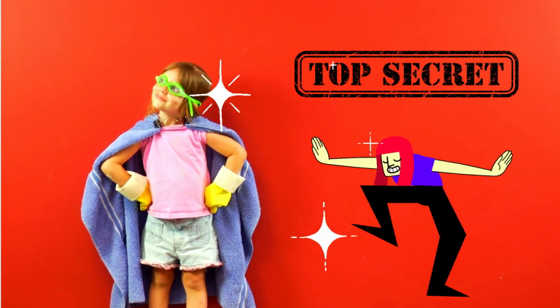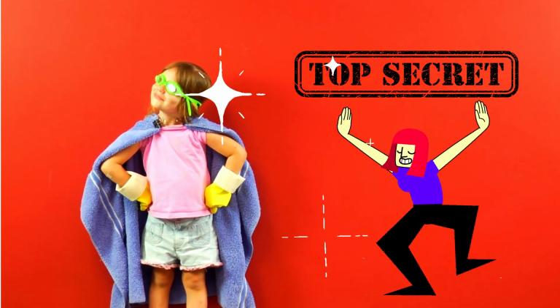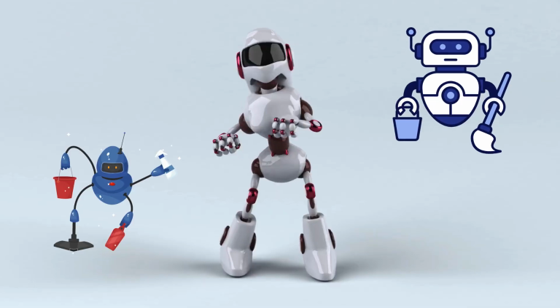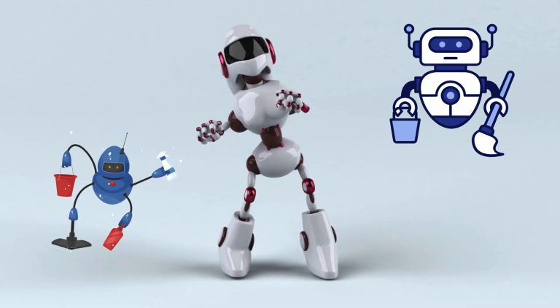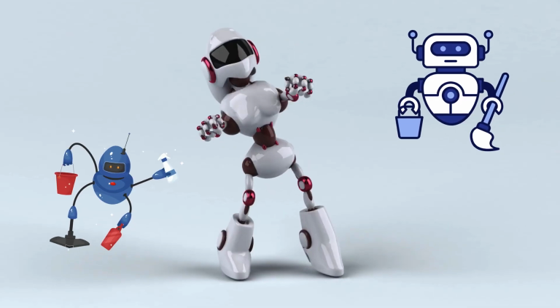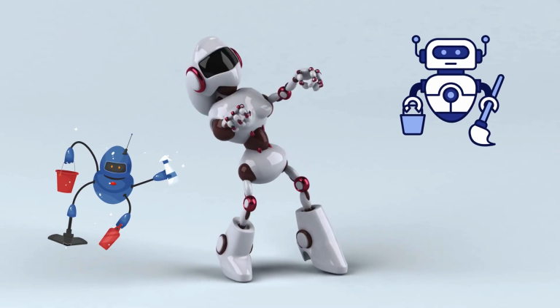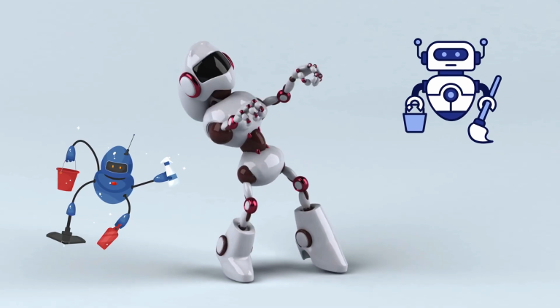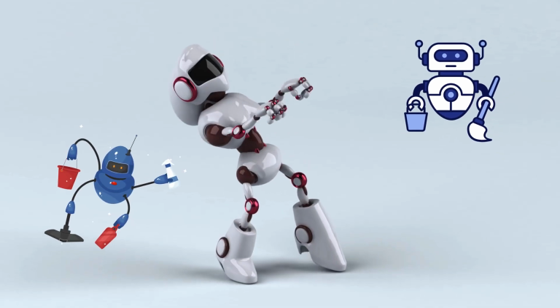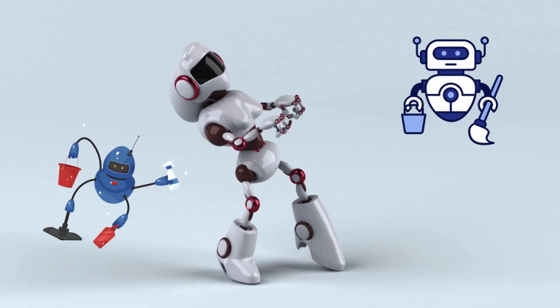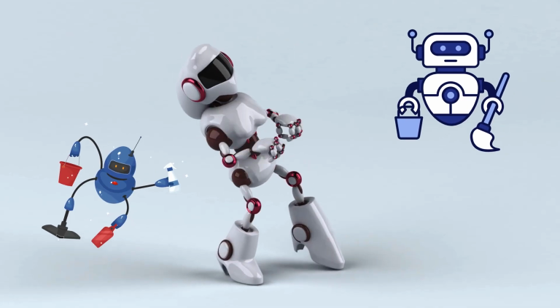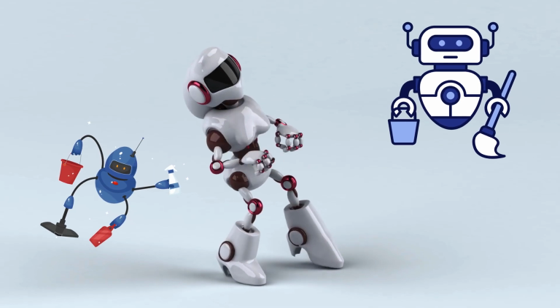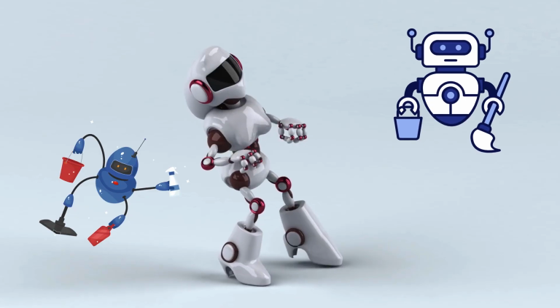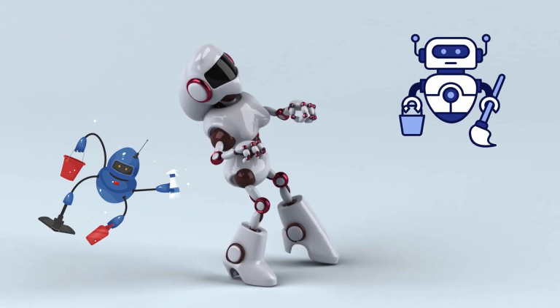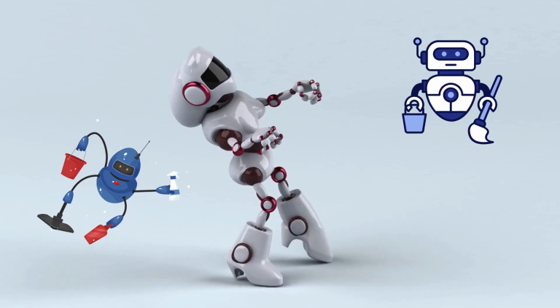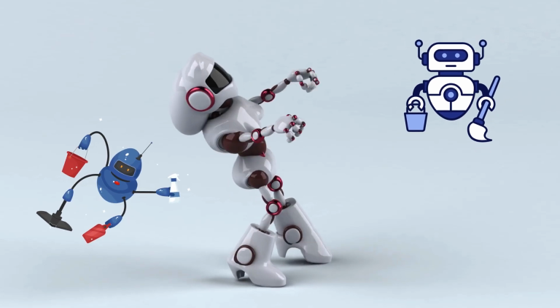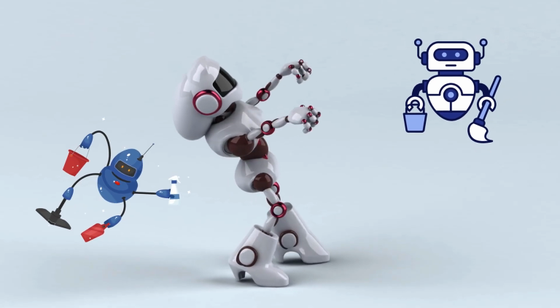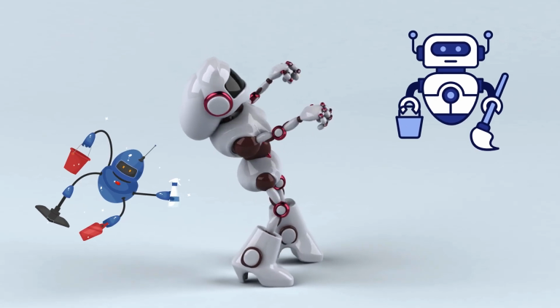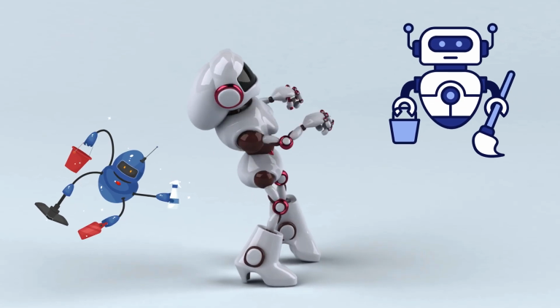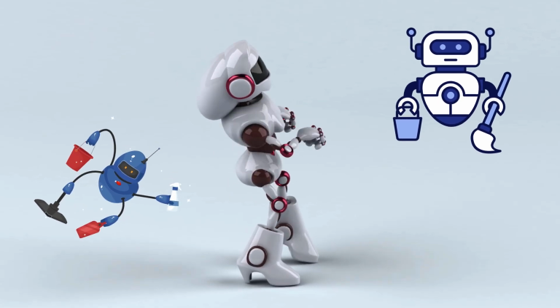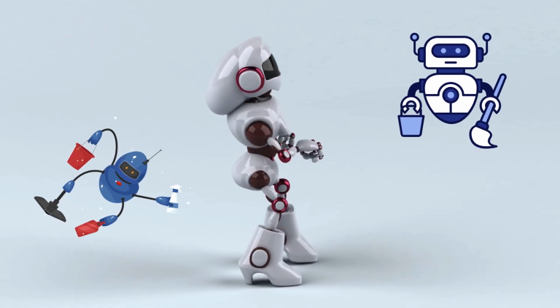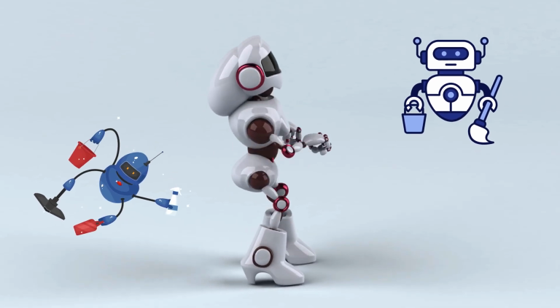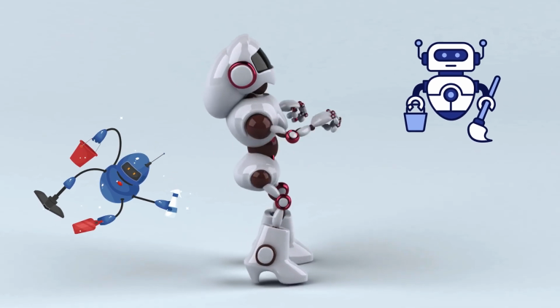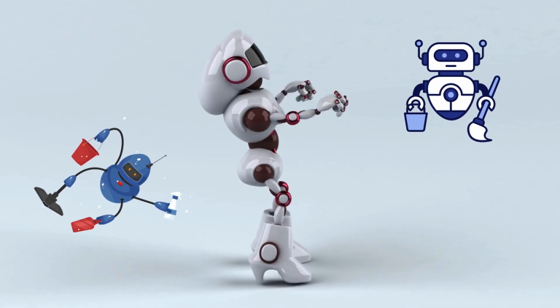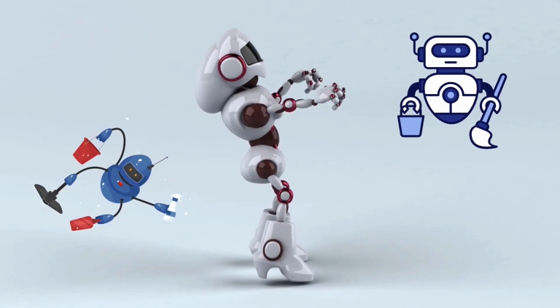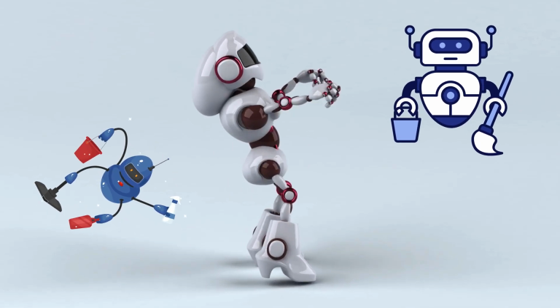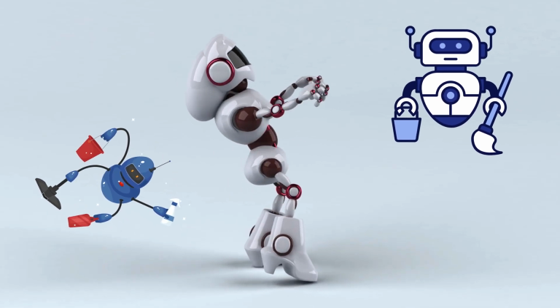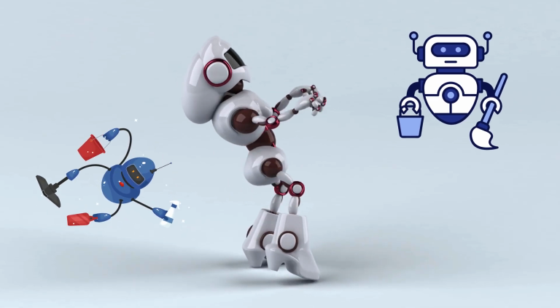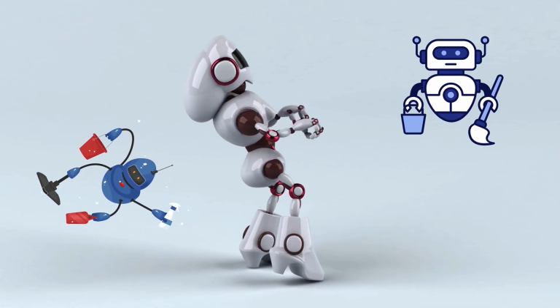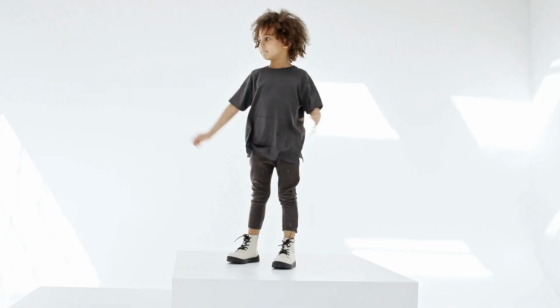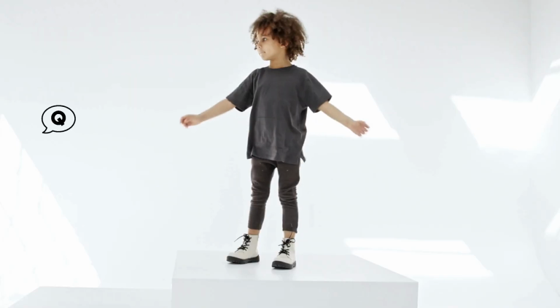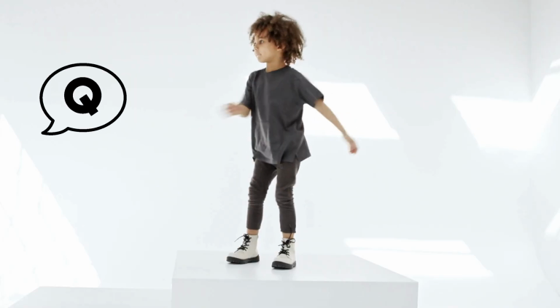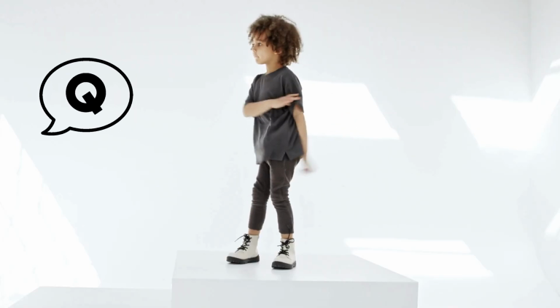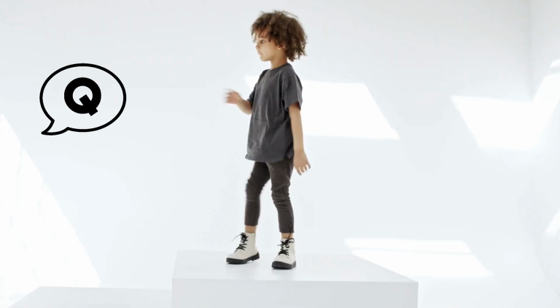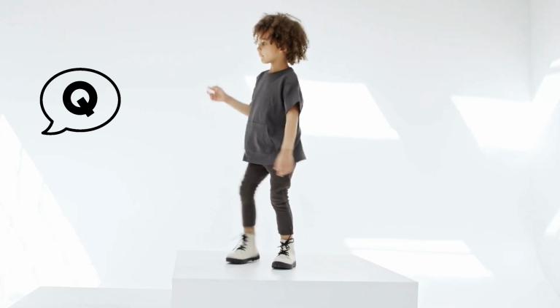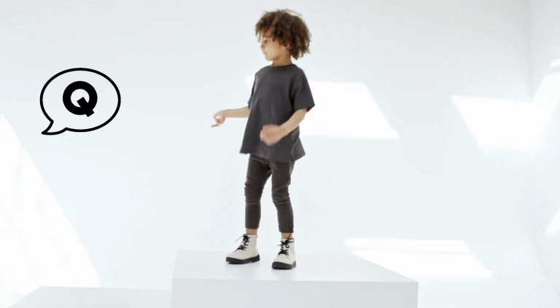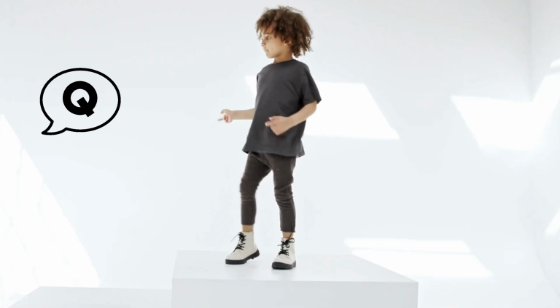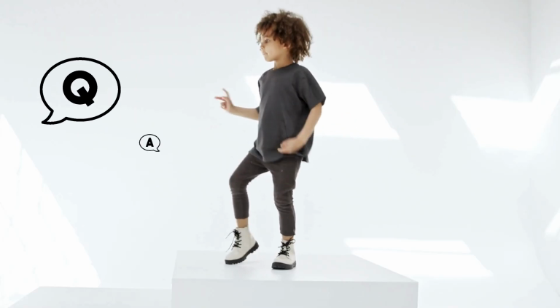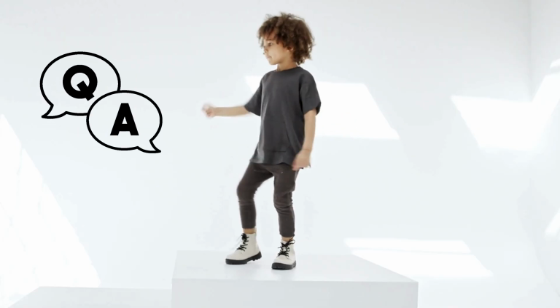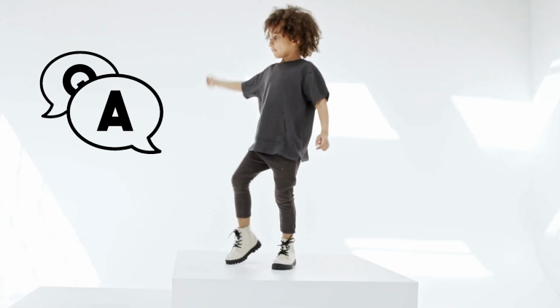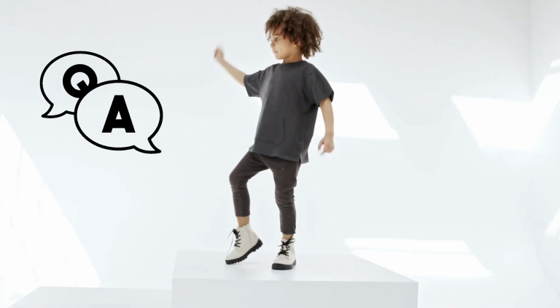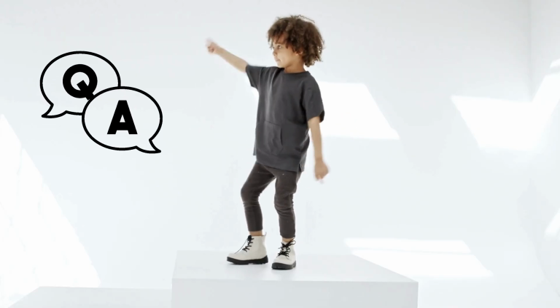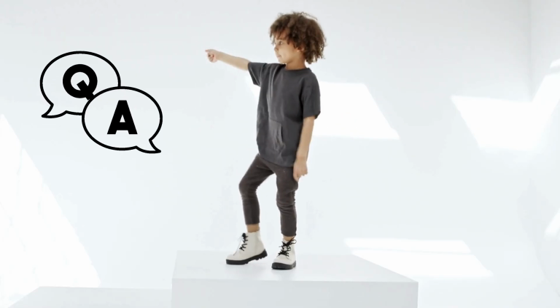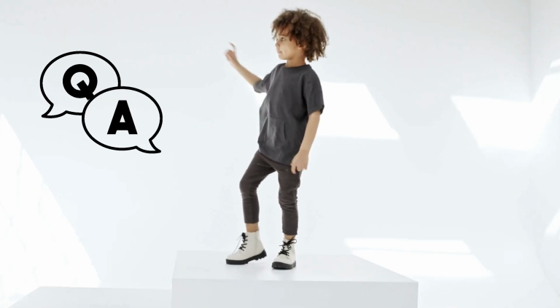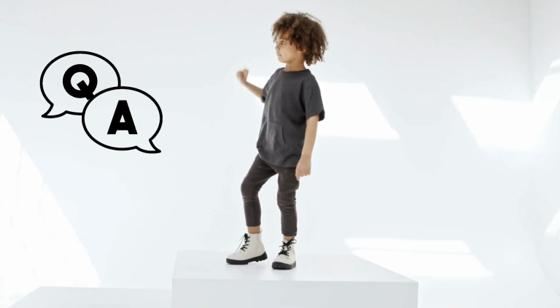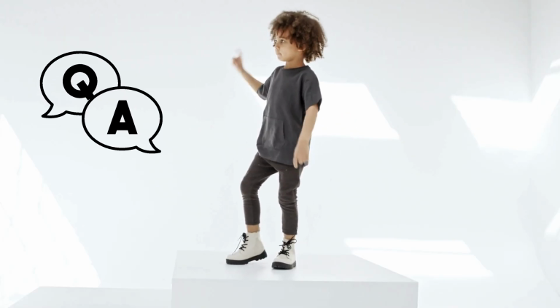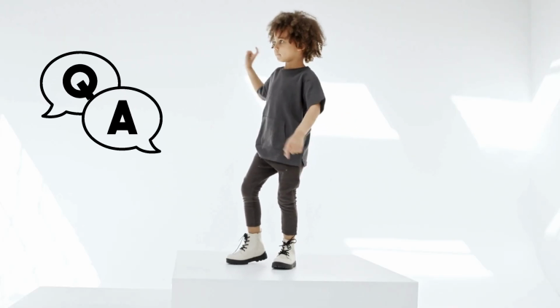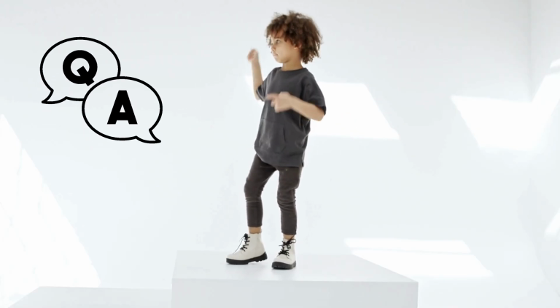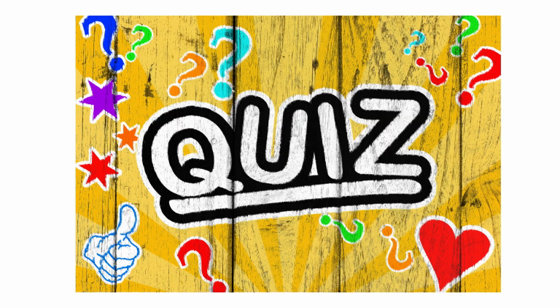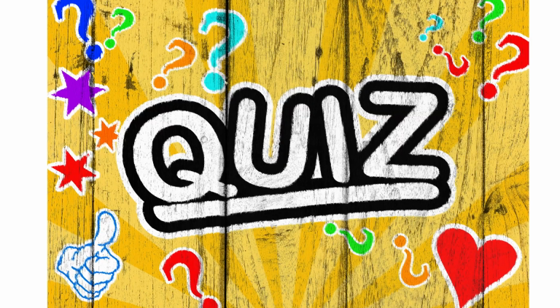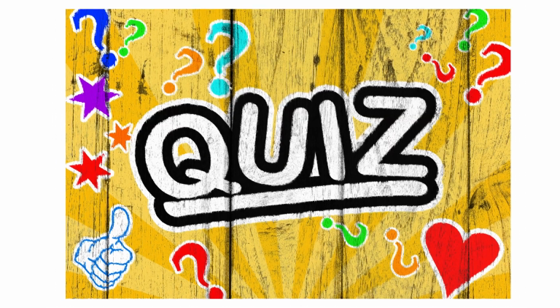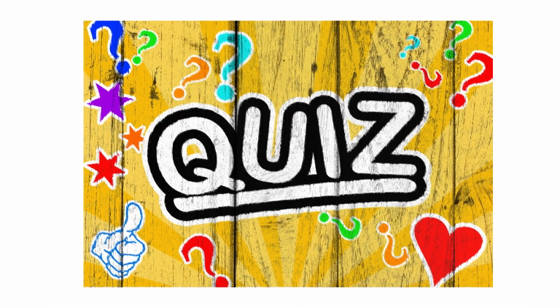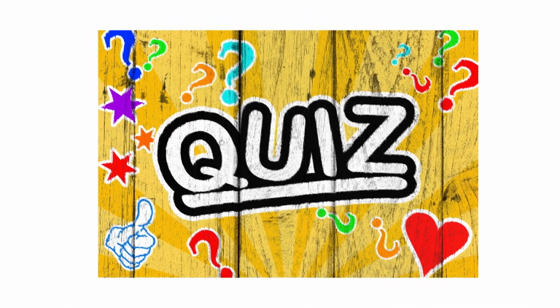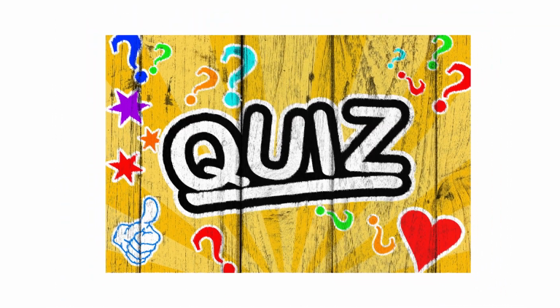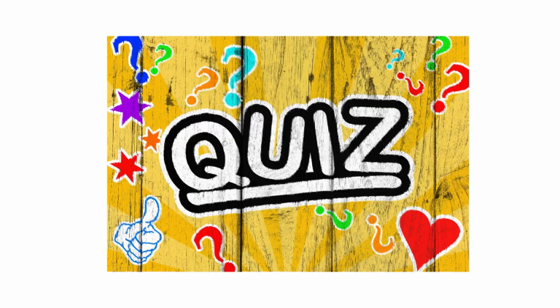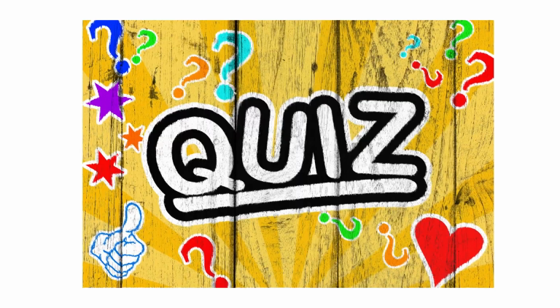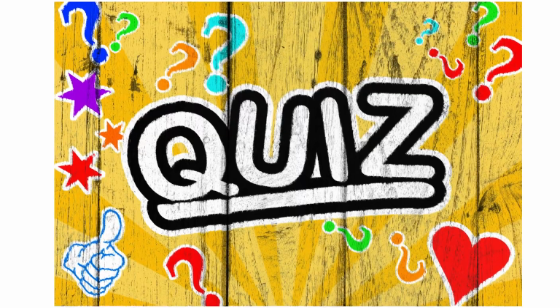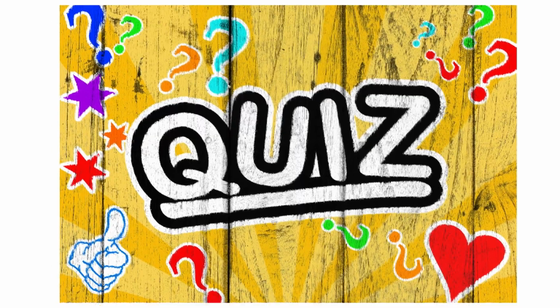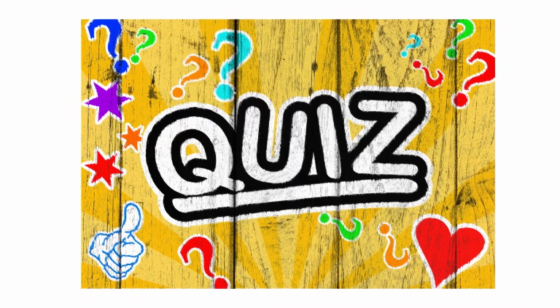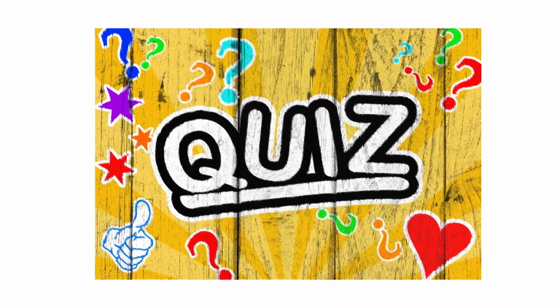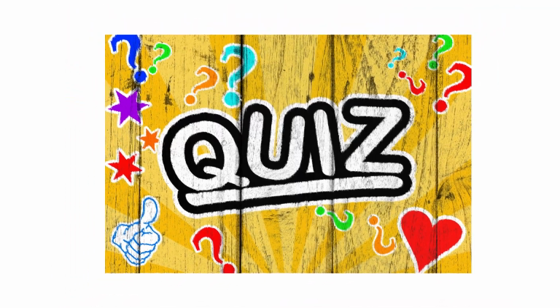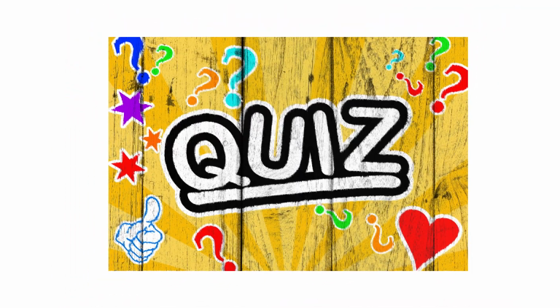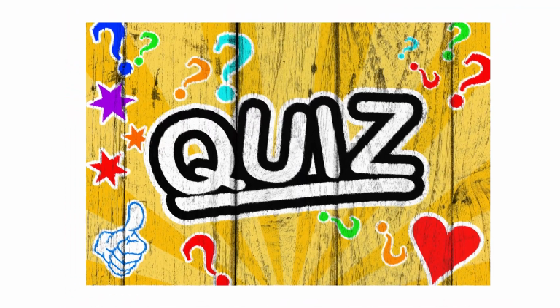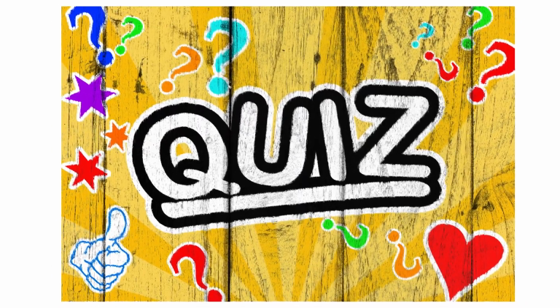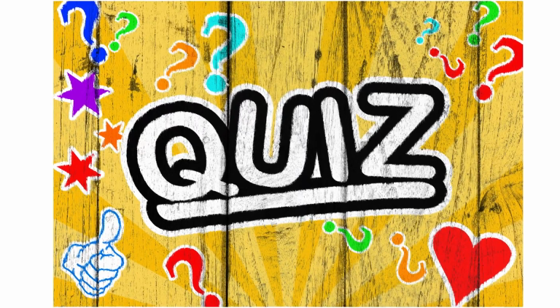We're inventing a cleaning robot. But first, we need answers. Let's build this bot quiz style.